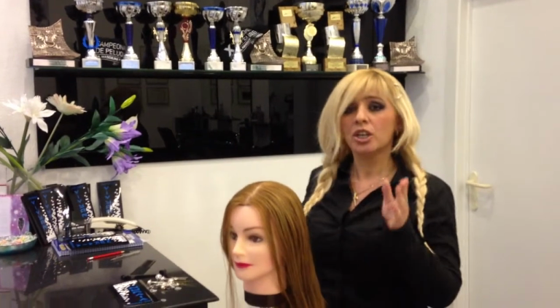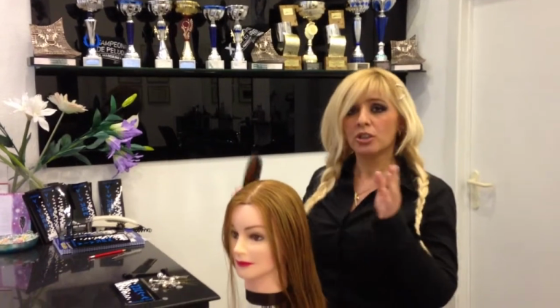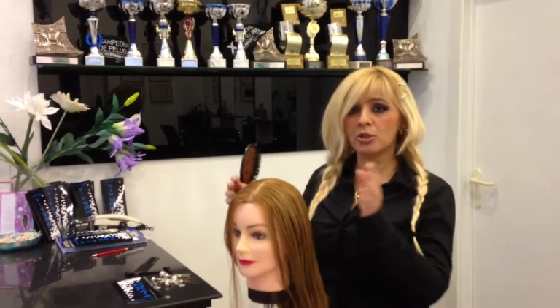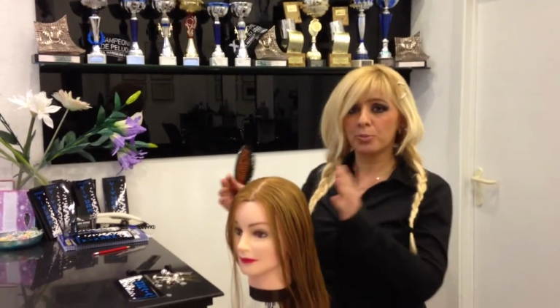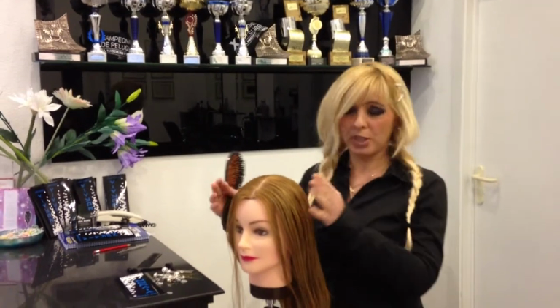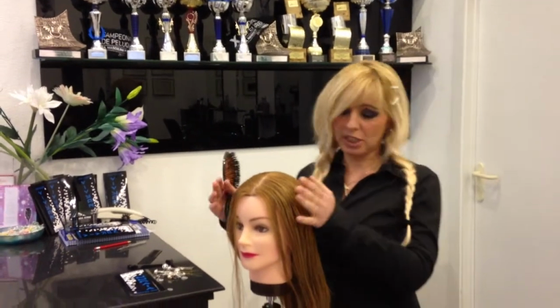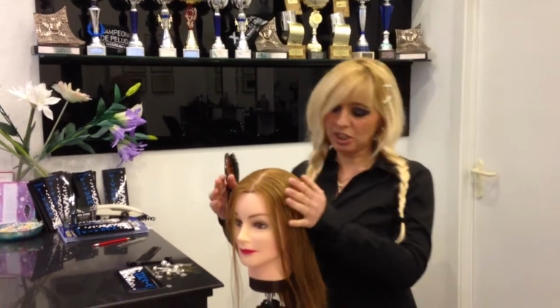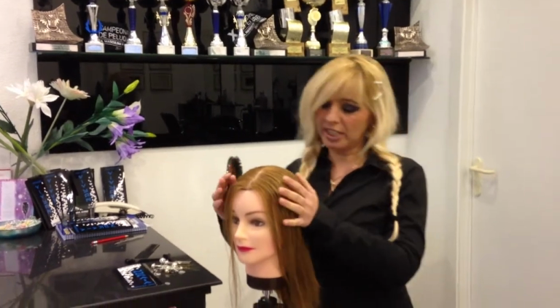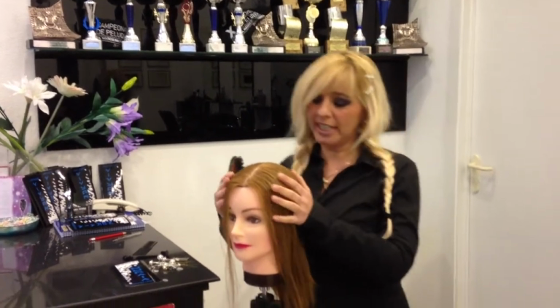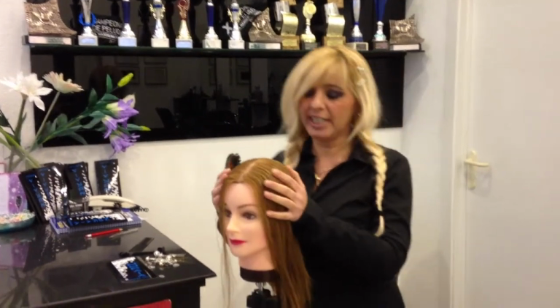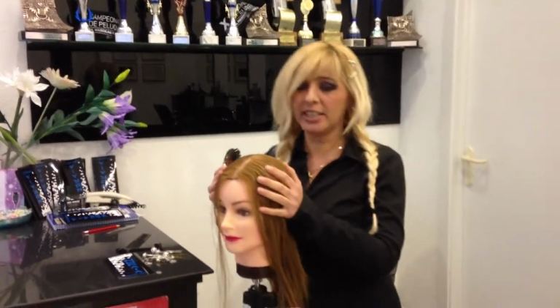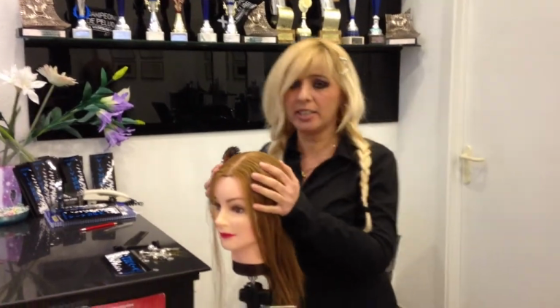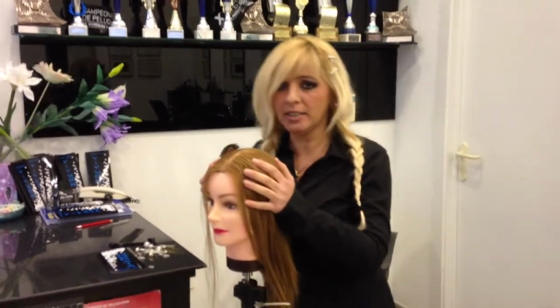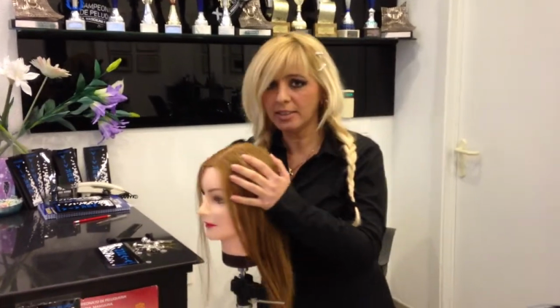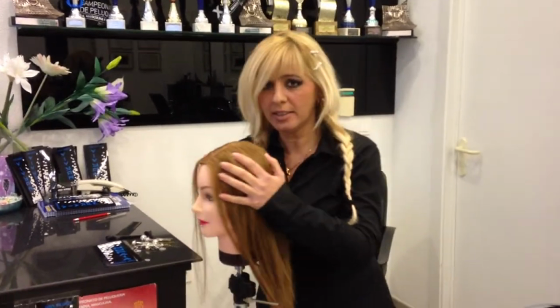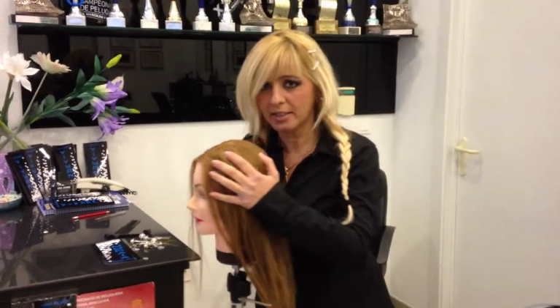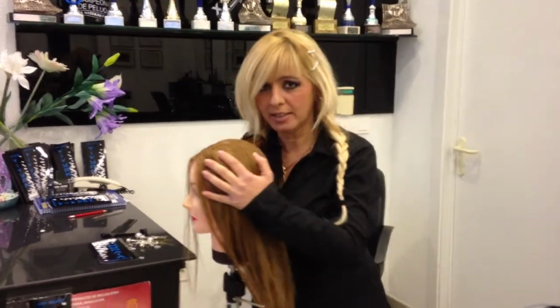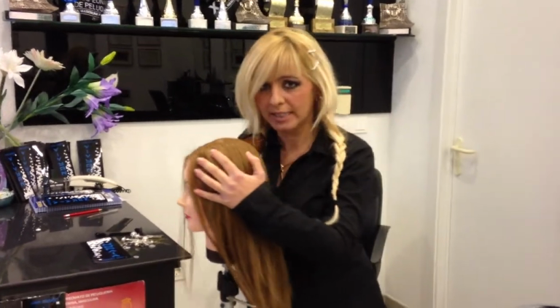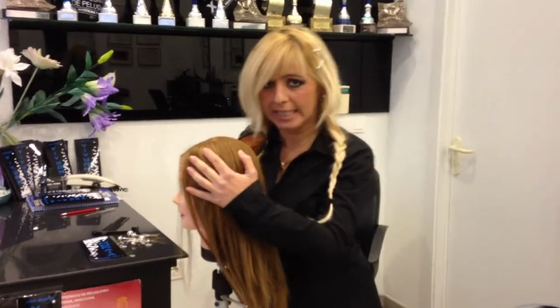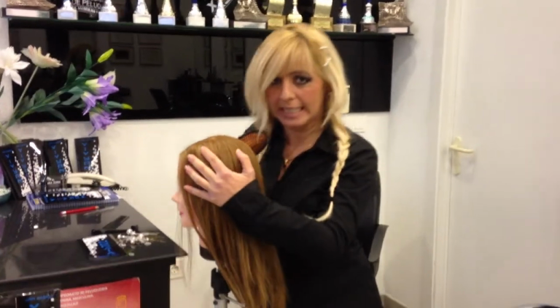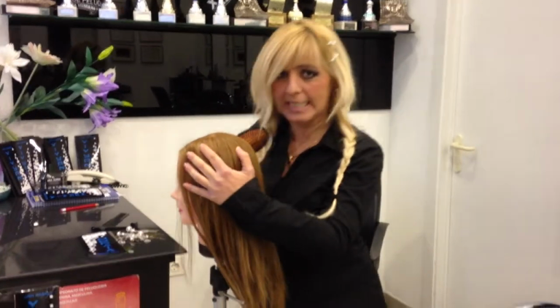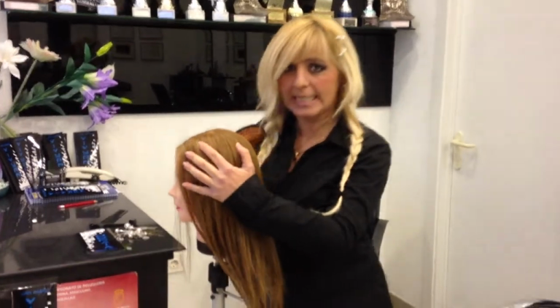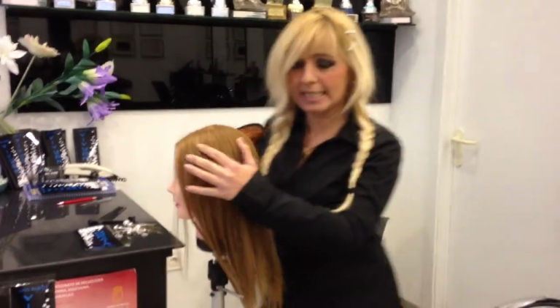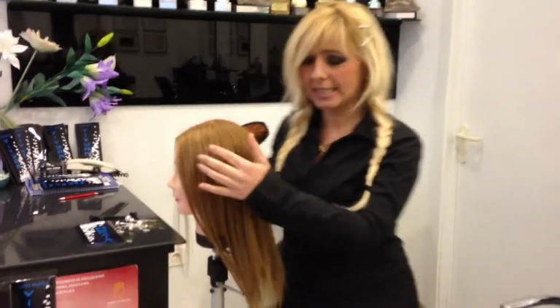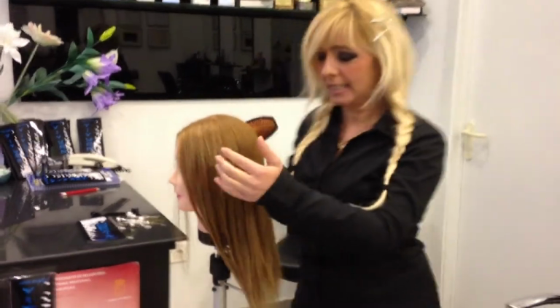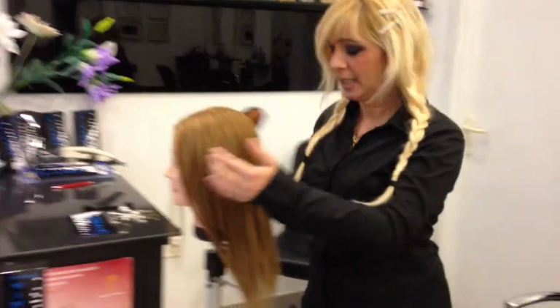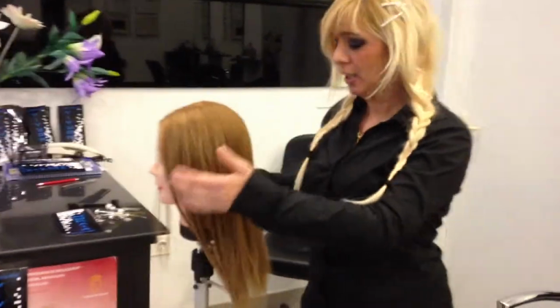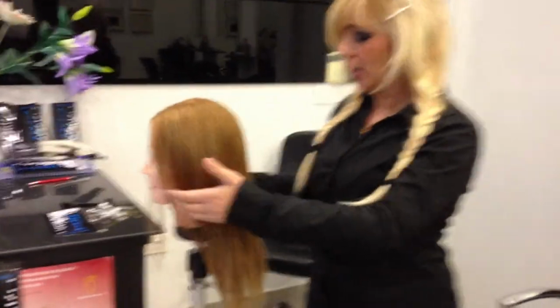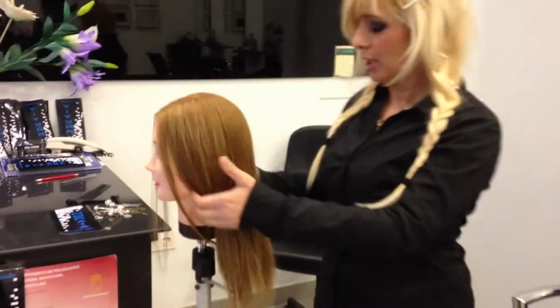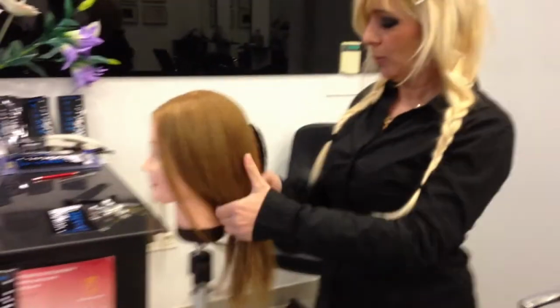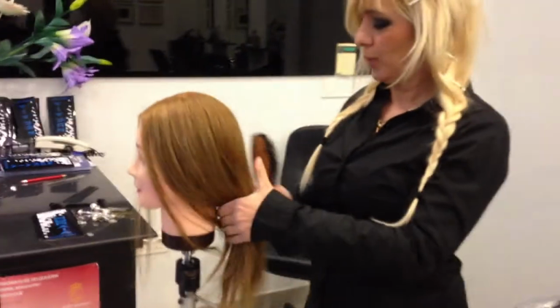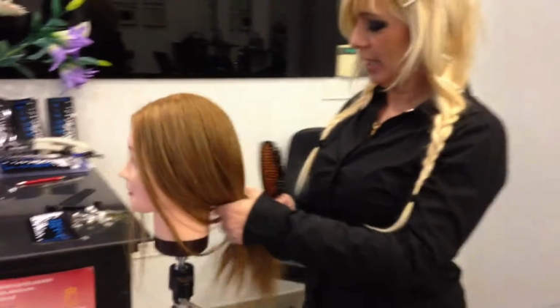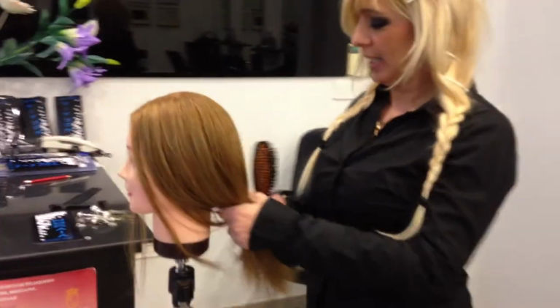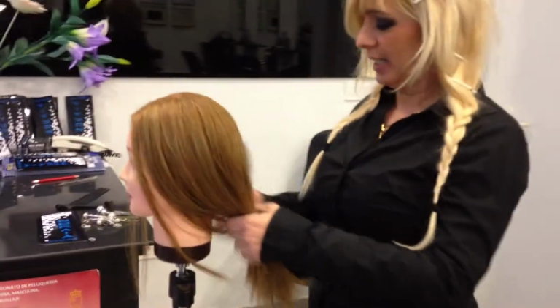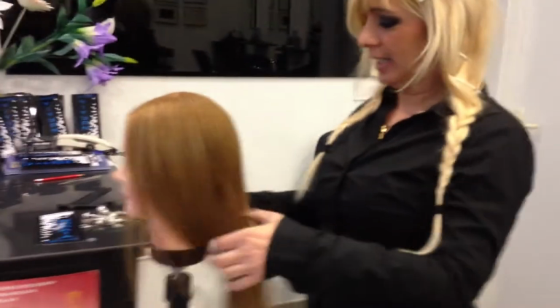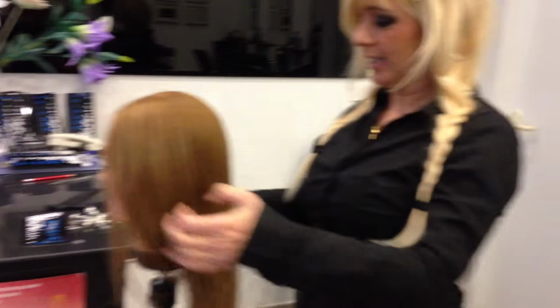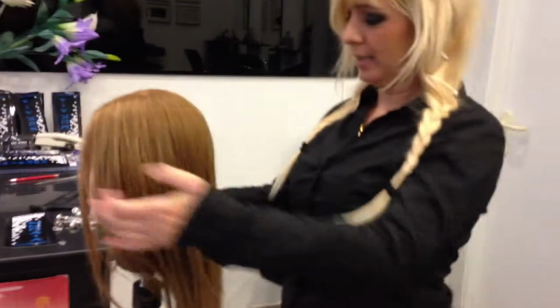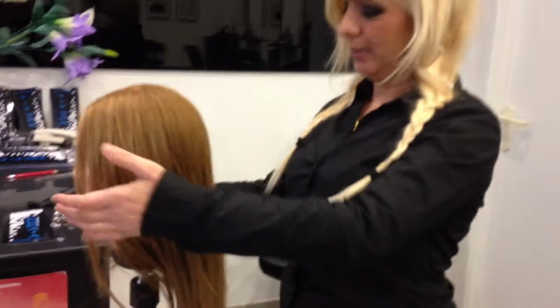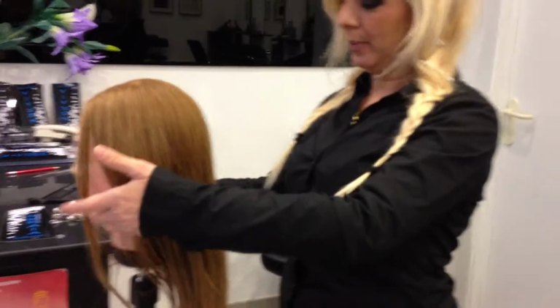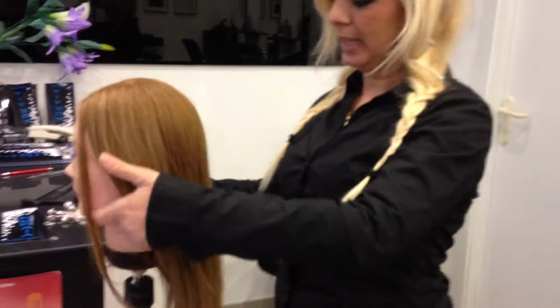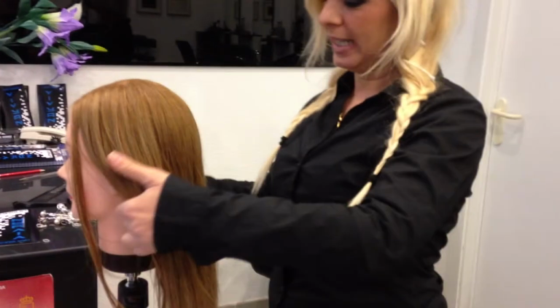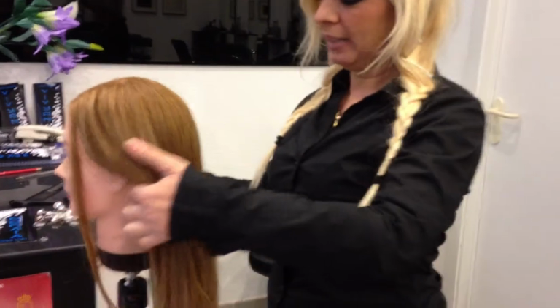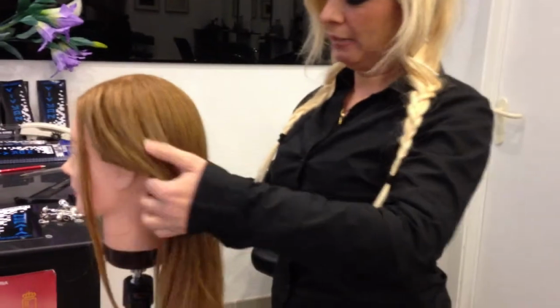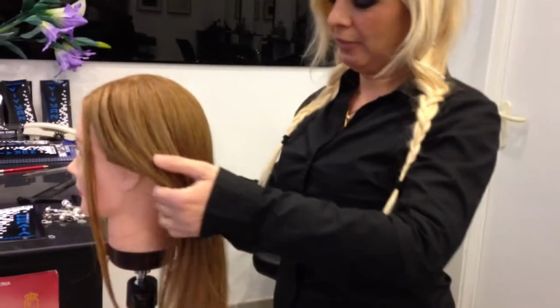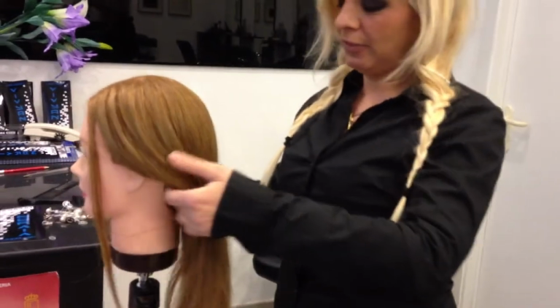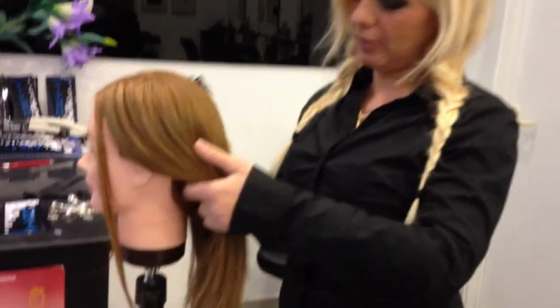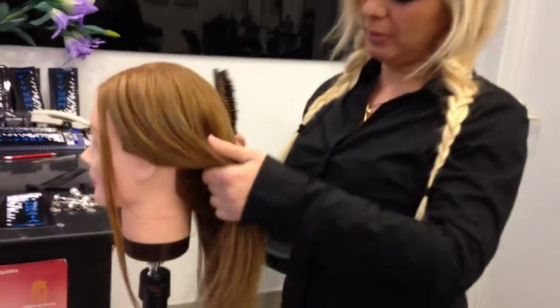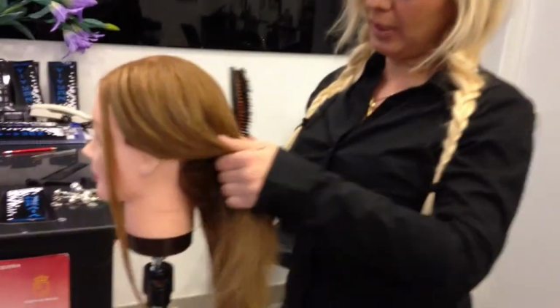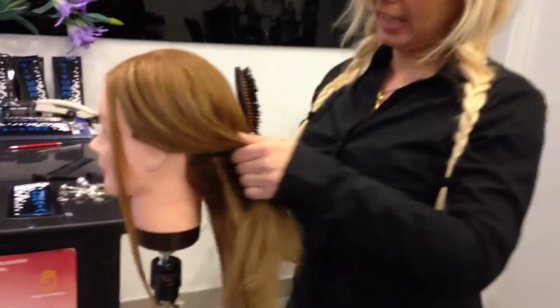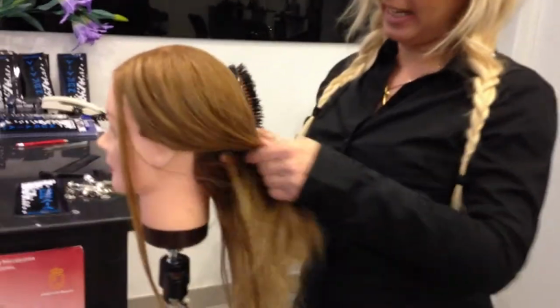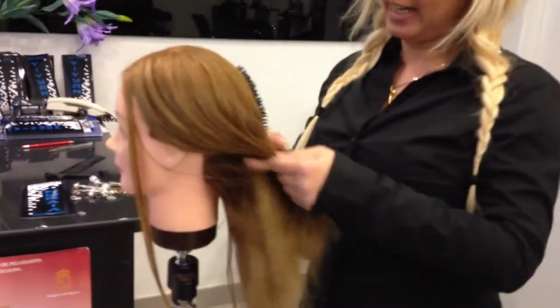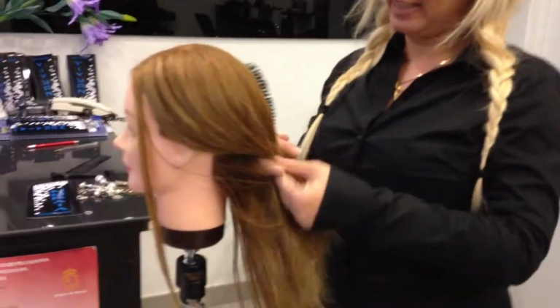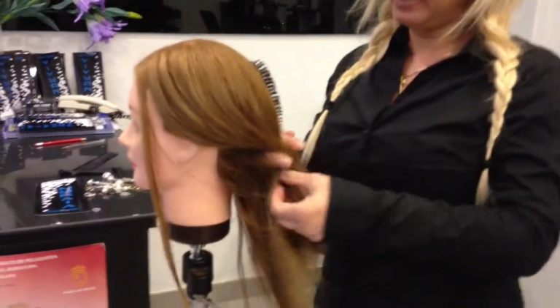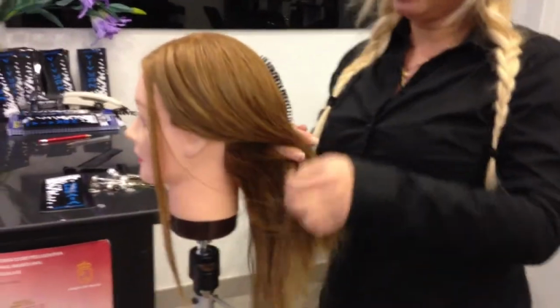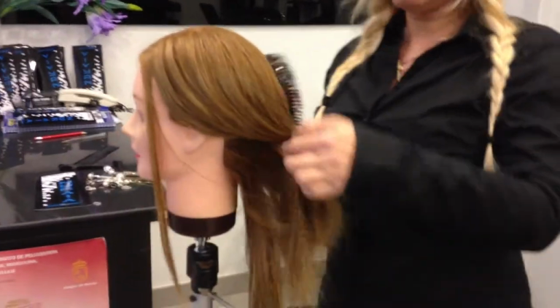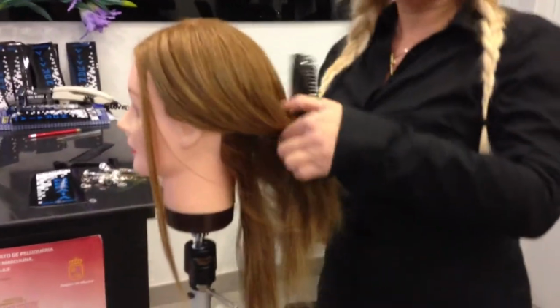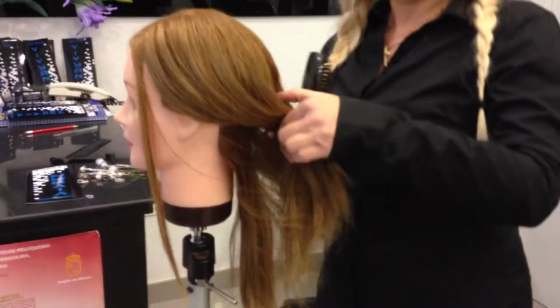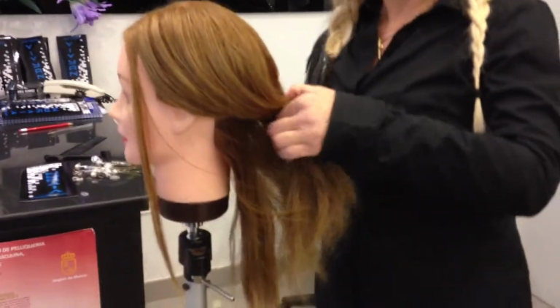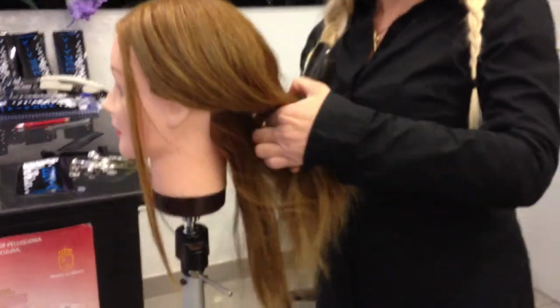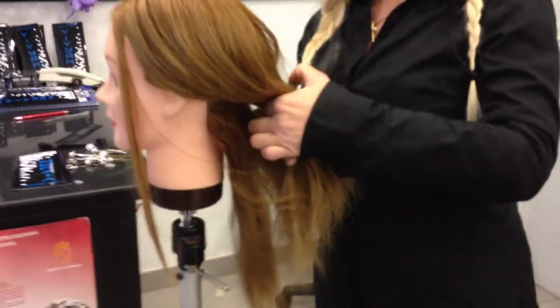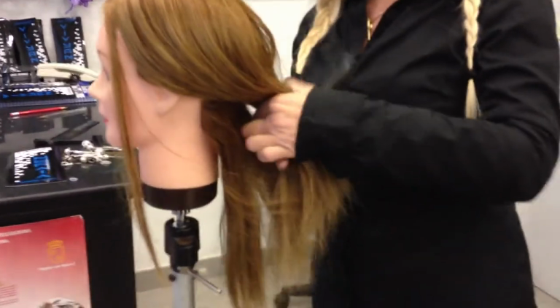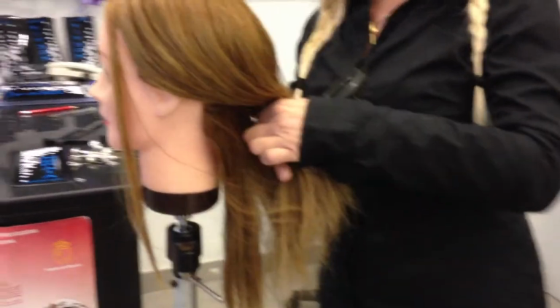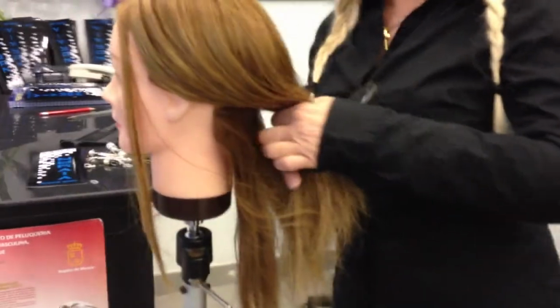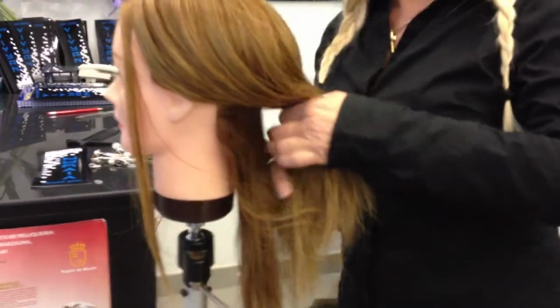To brush your hair, we are going to begin from the end of the hair.